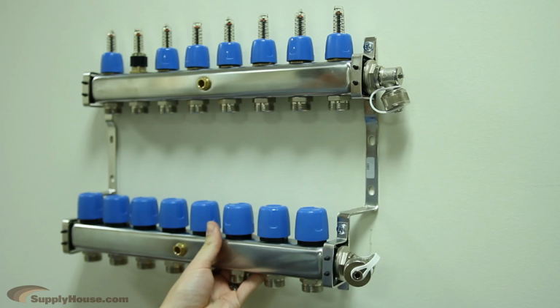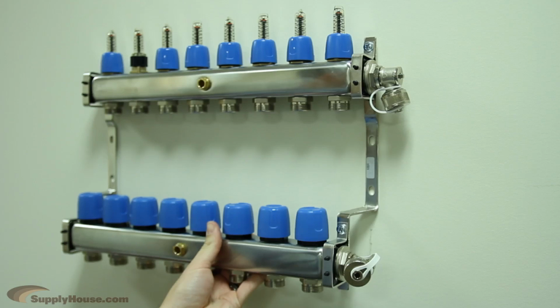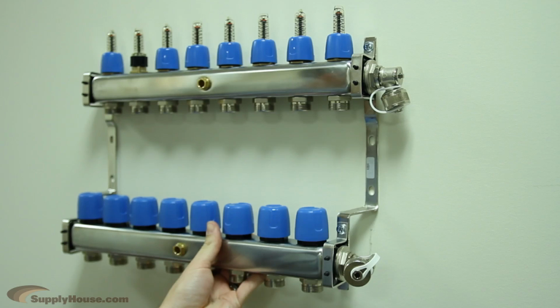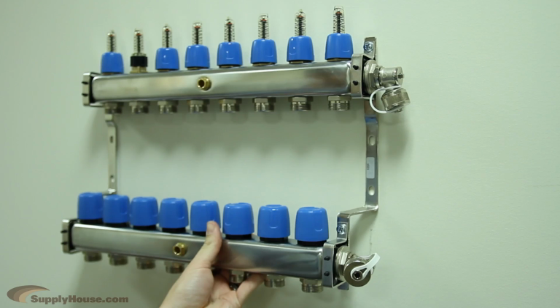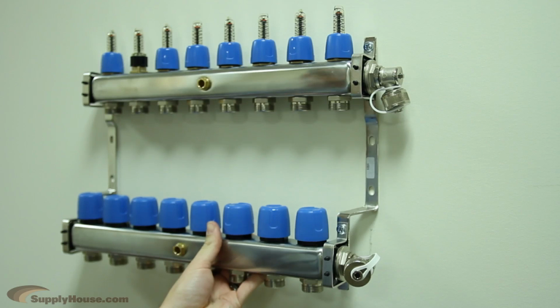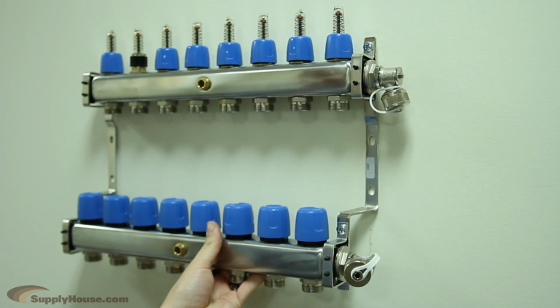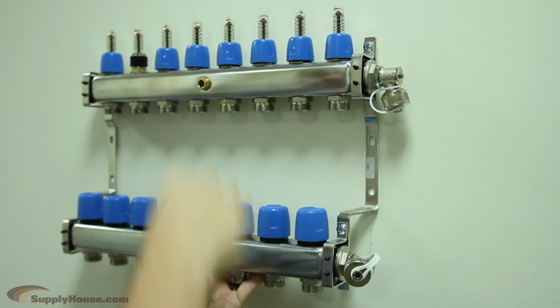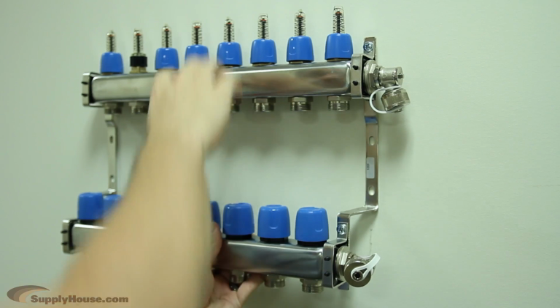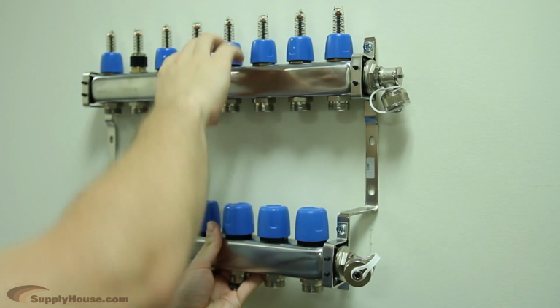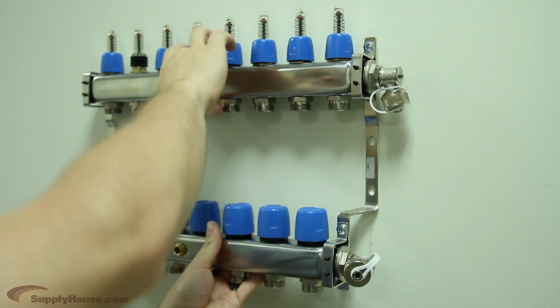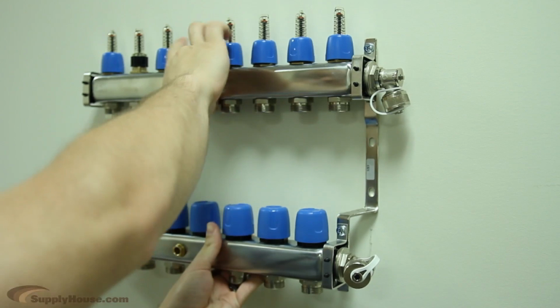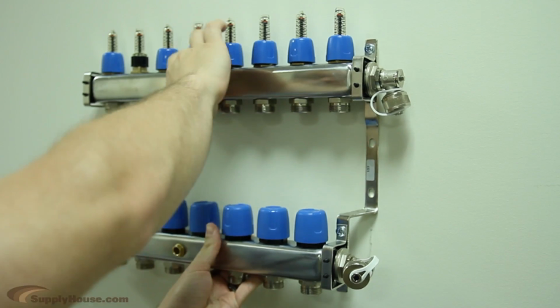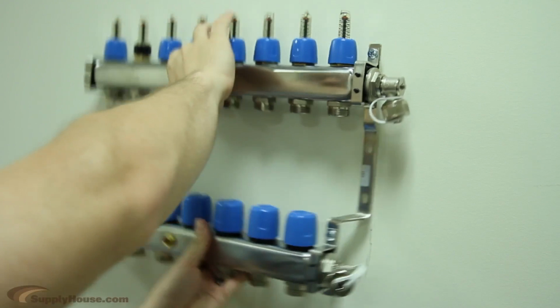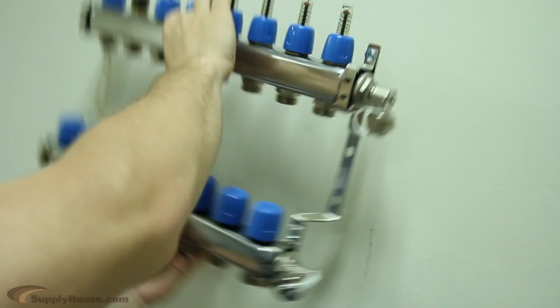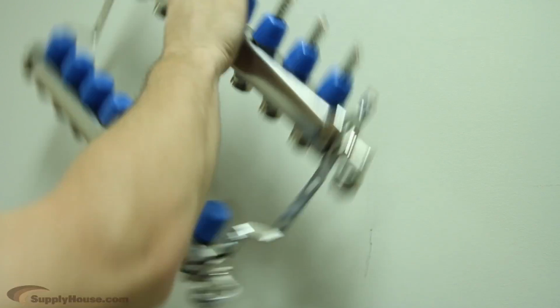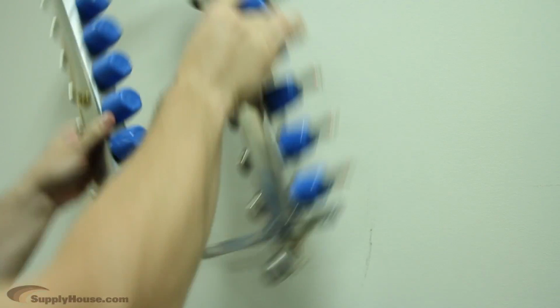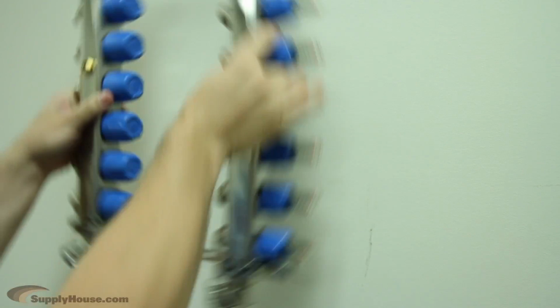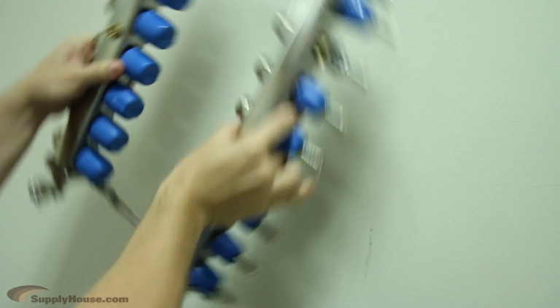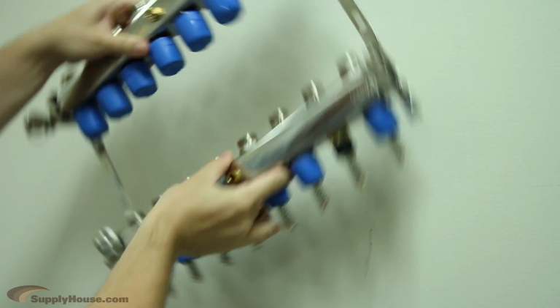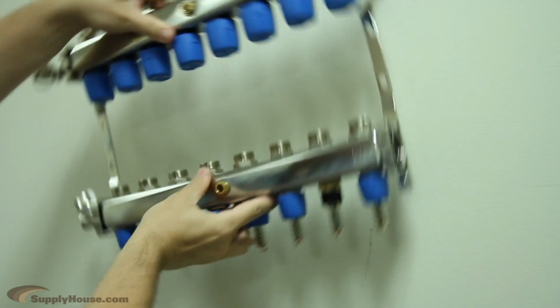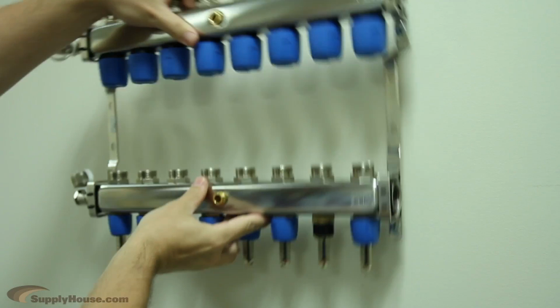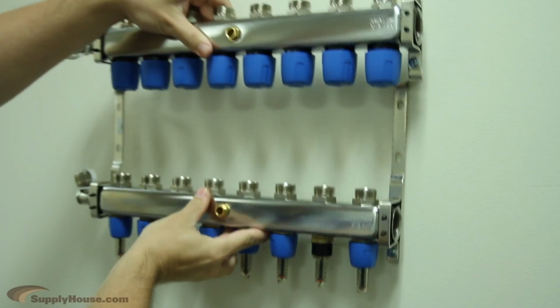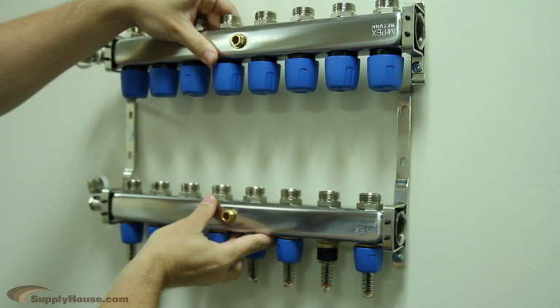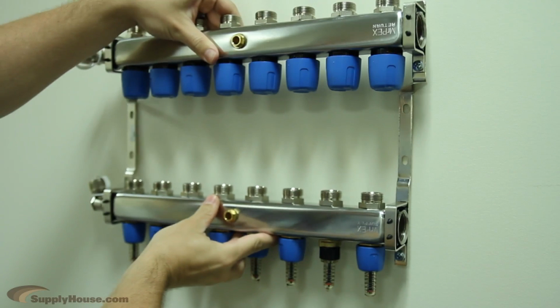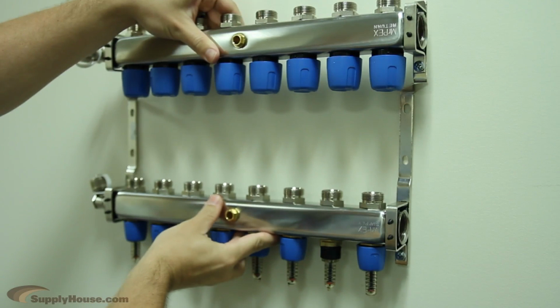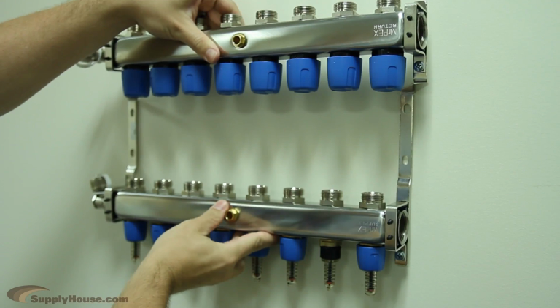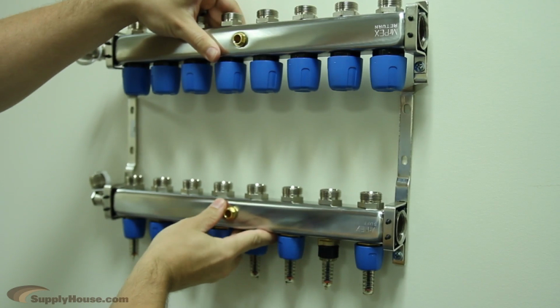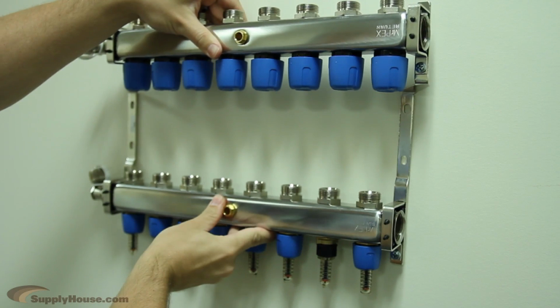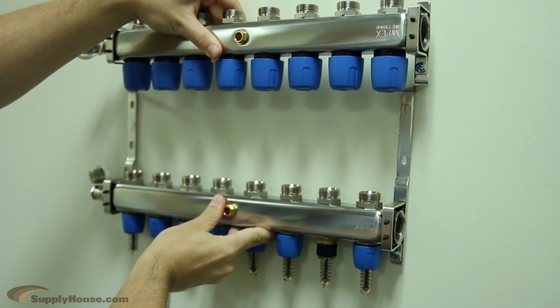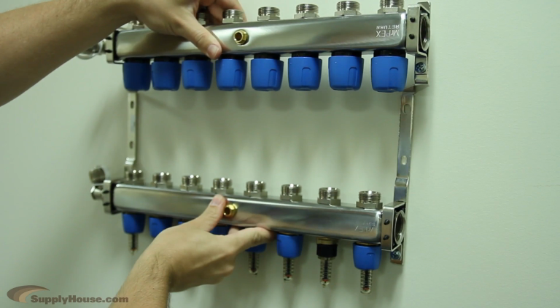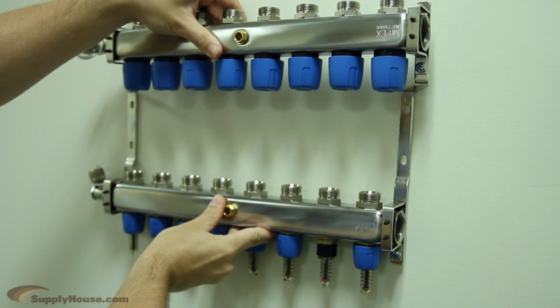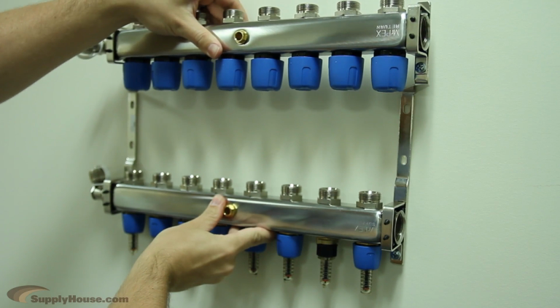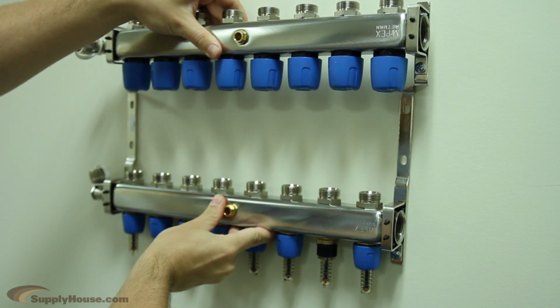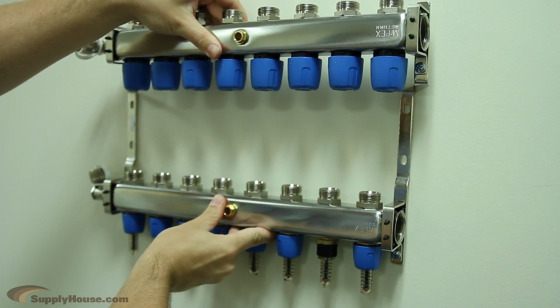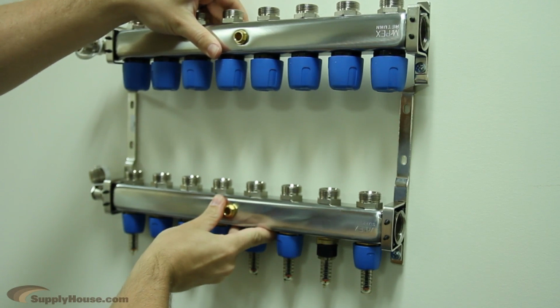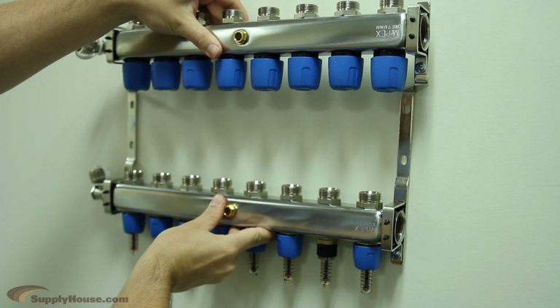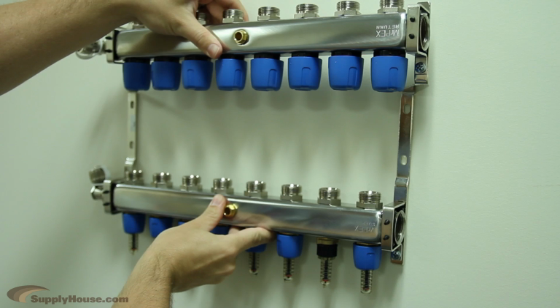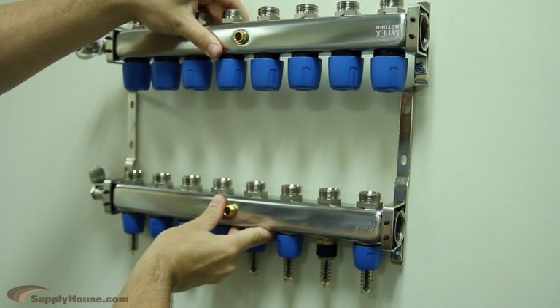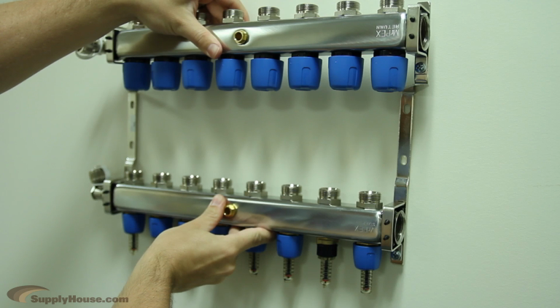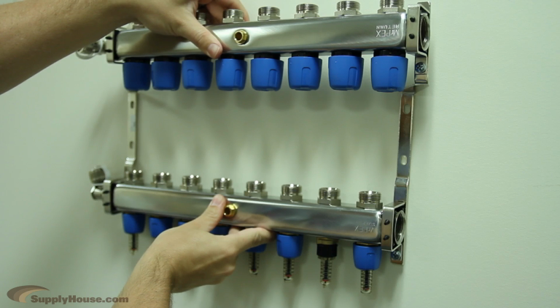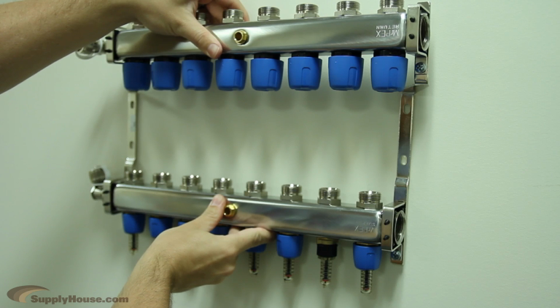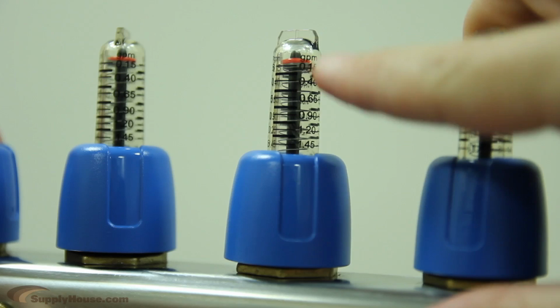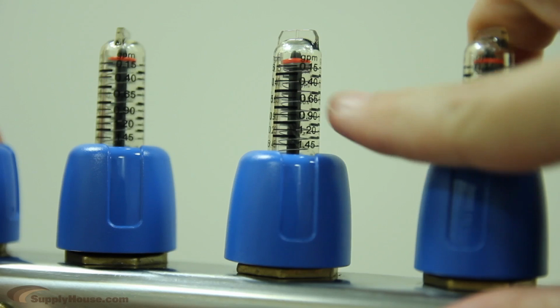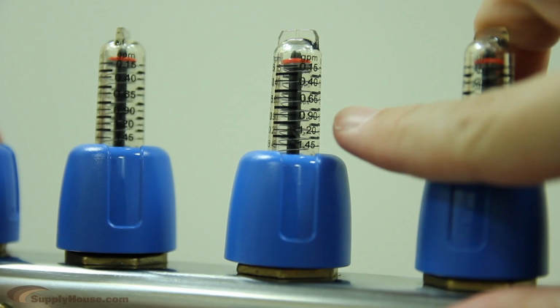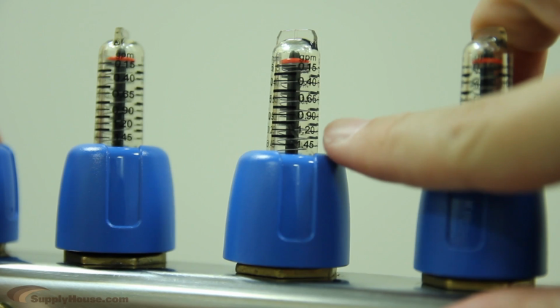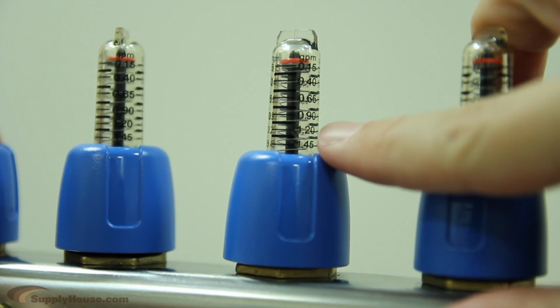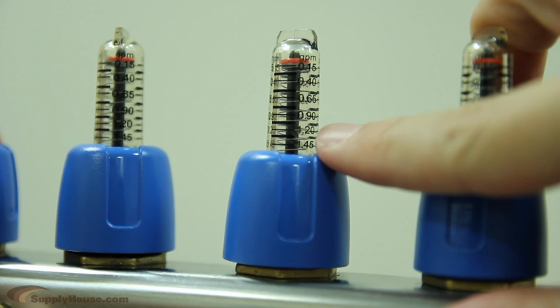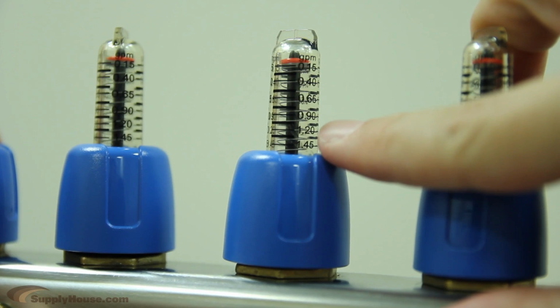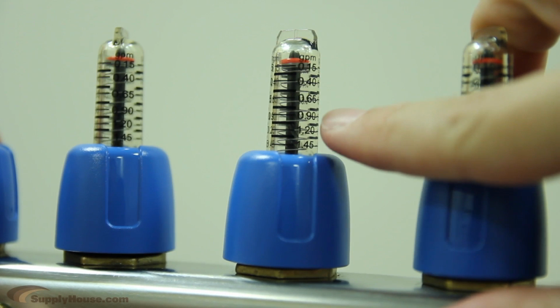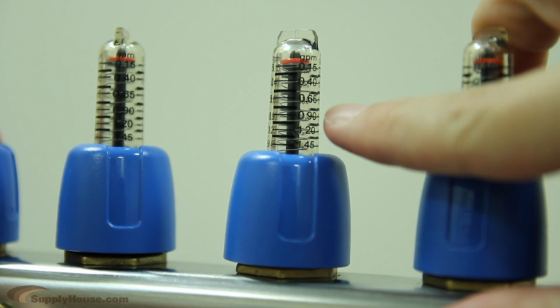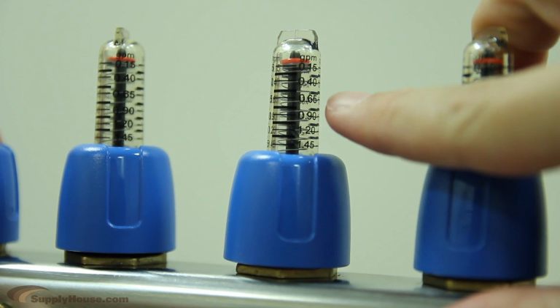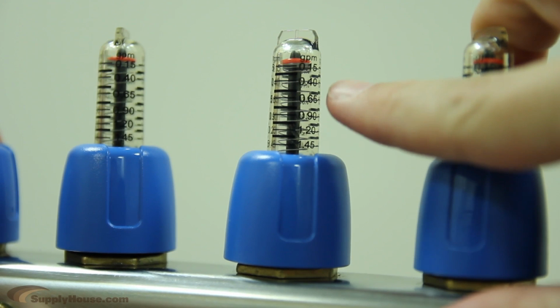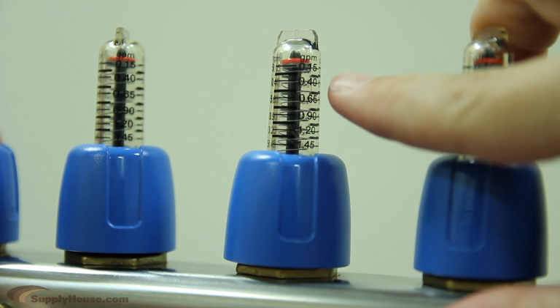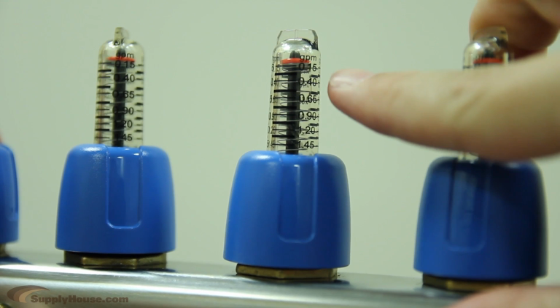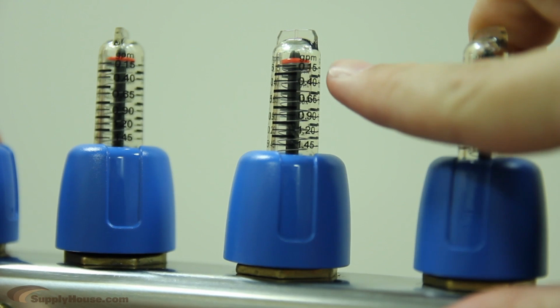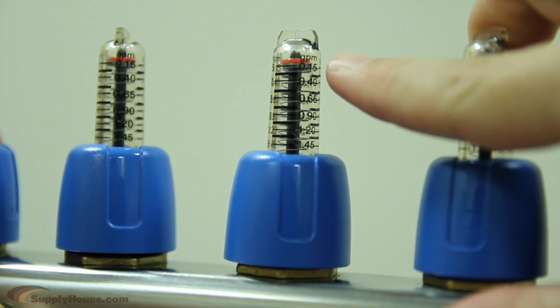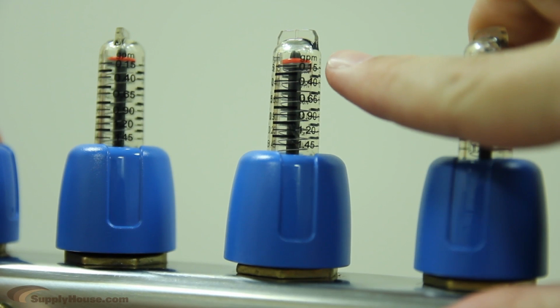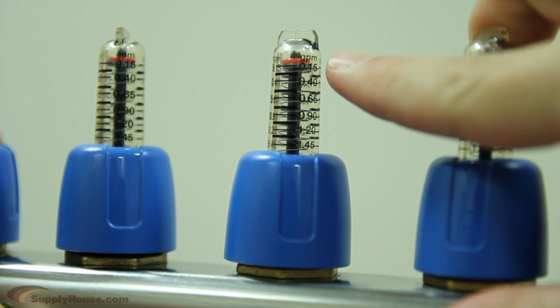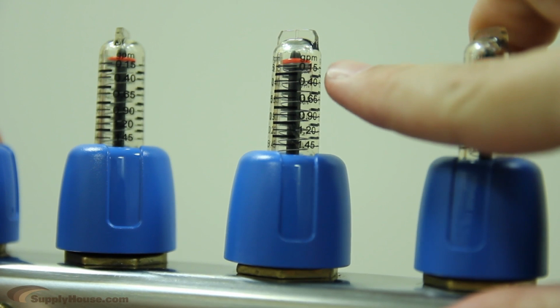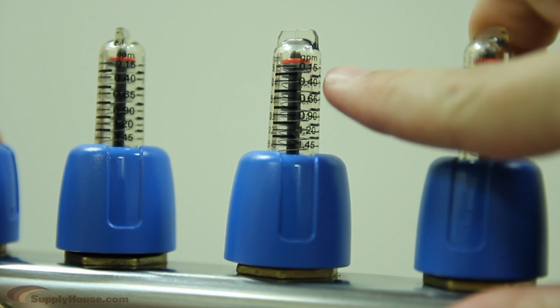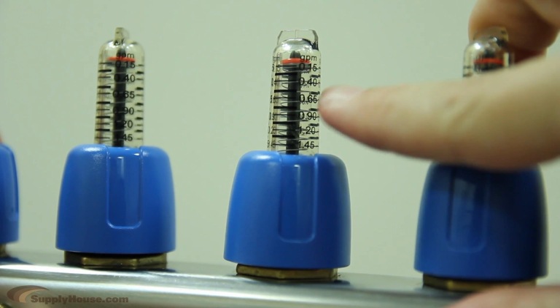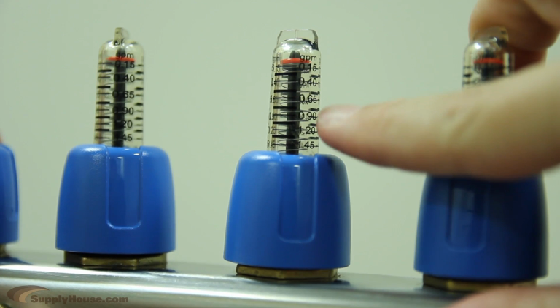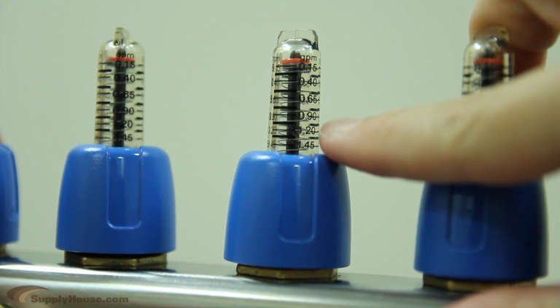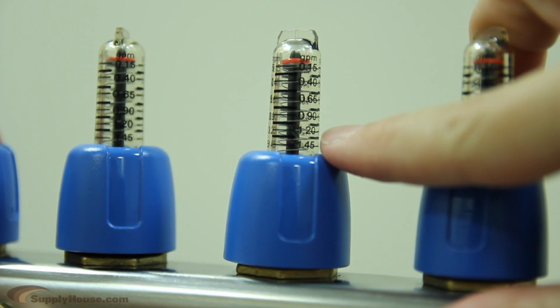Many people ask if you can mount these units upside down to better fit their system. You can do this, but flow meters work more accurately installed right side up.